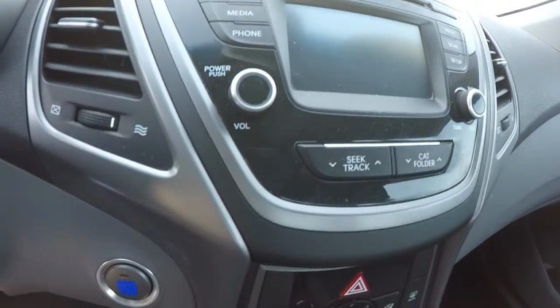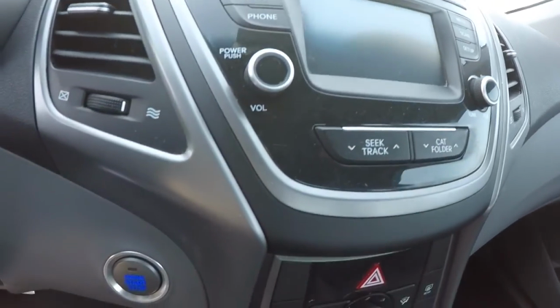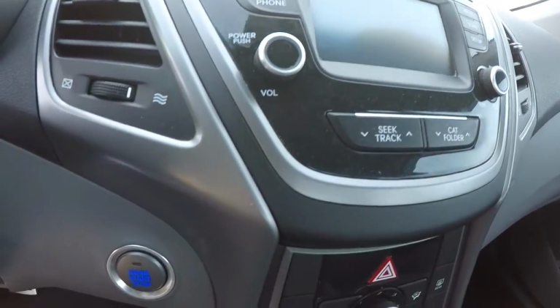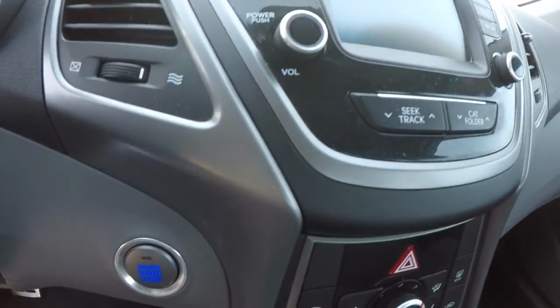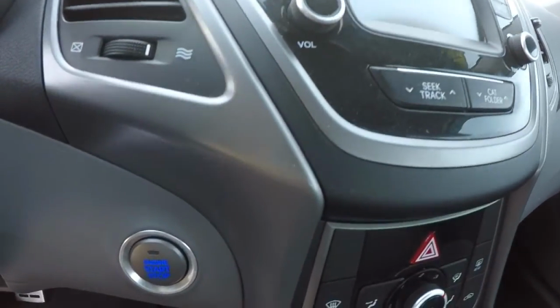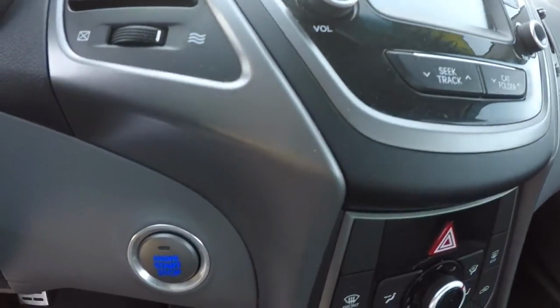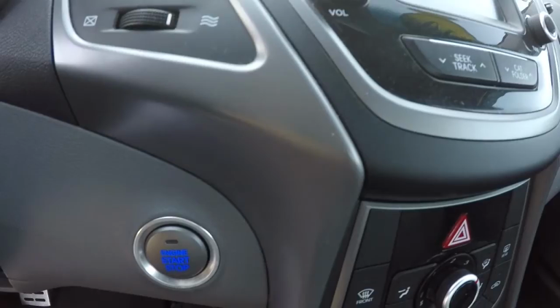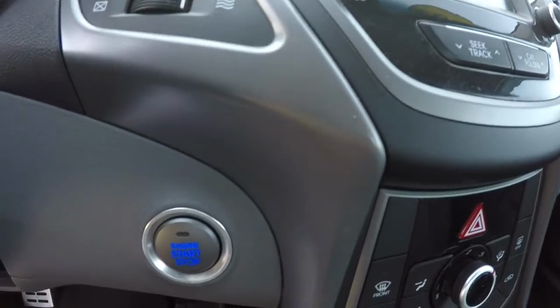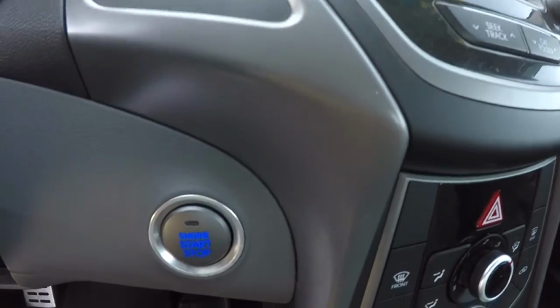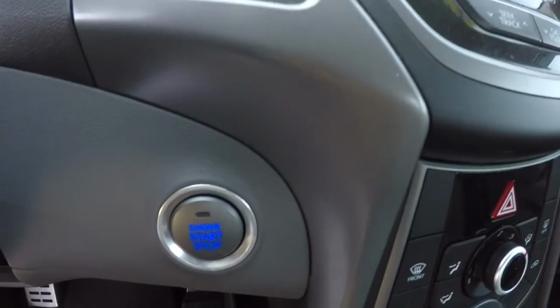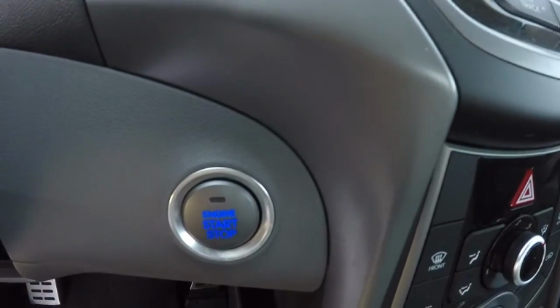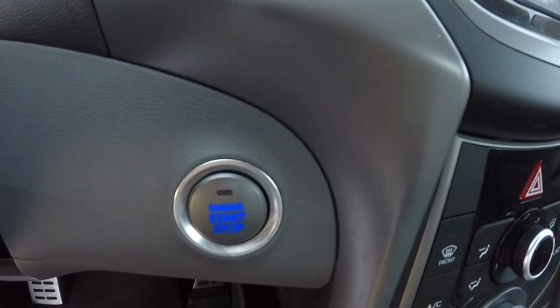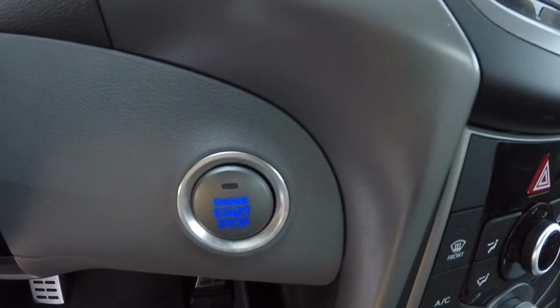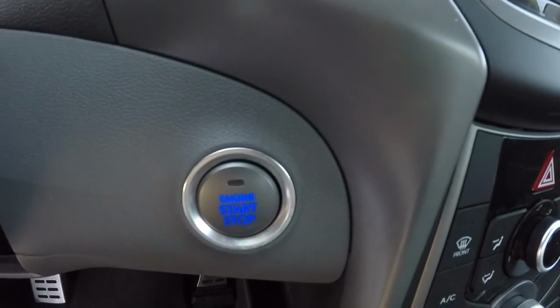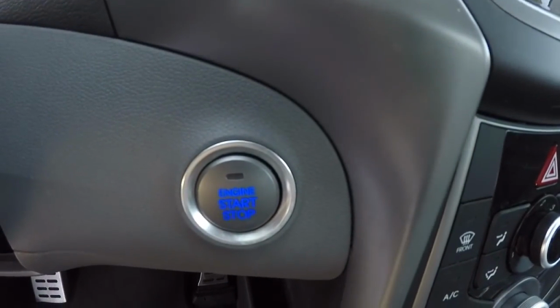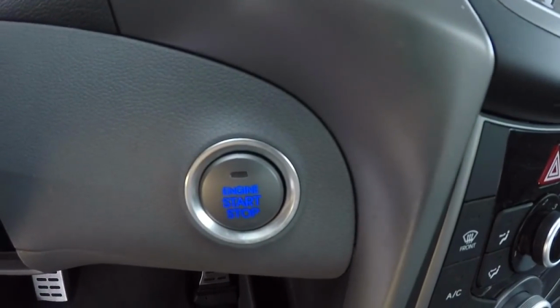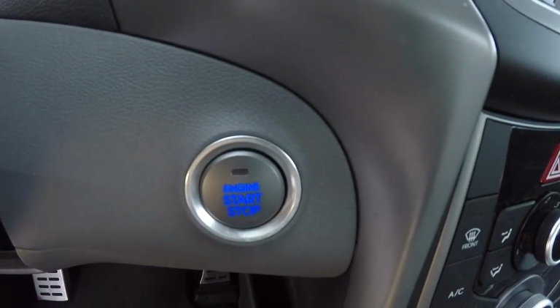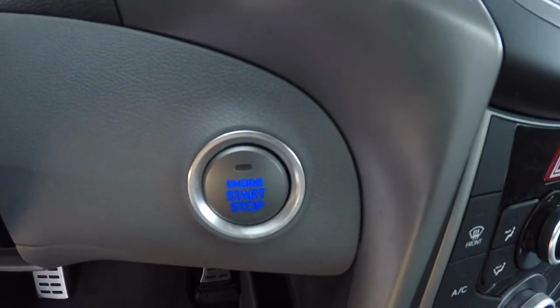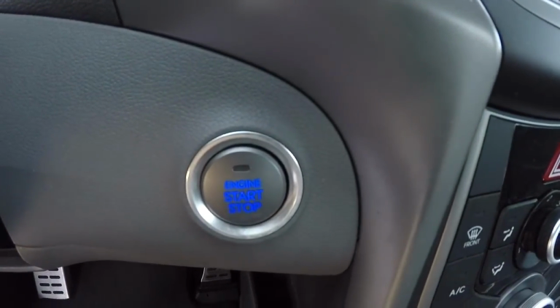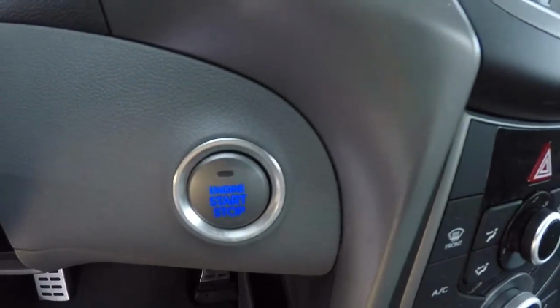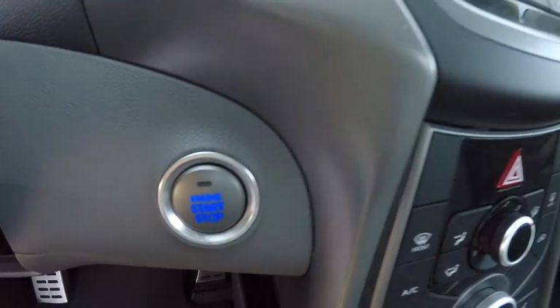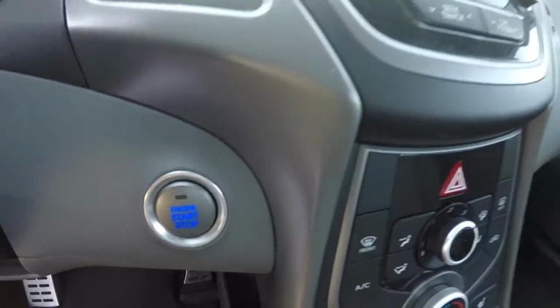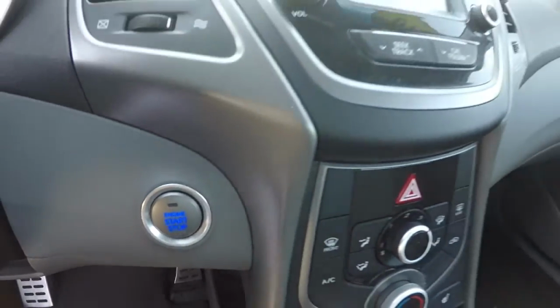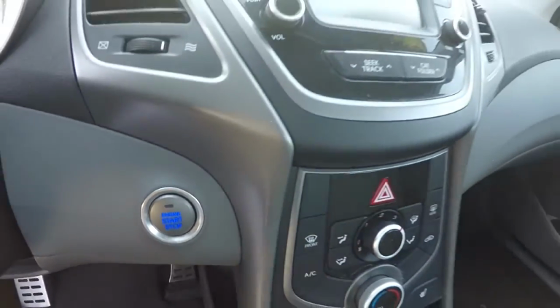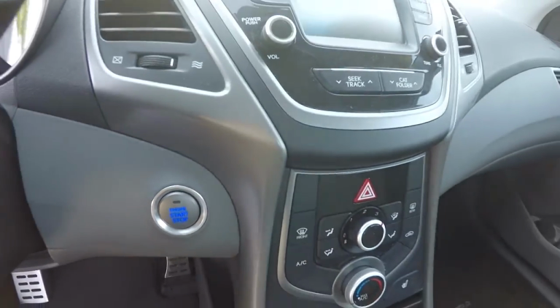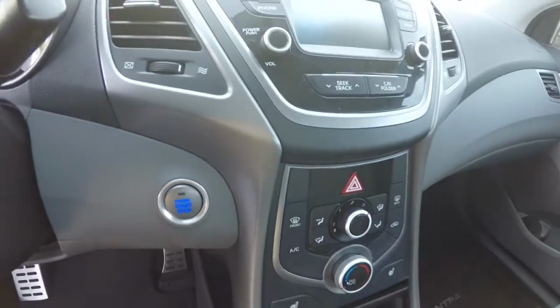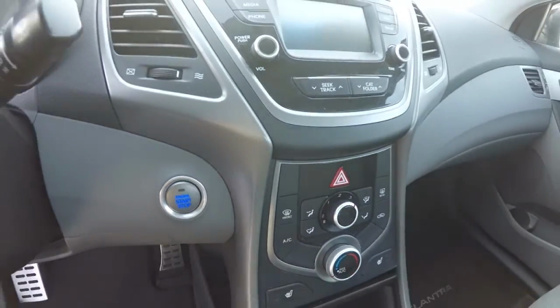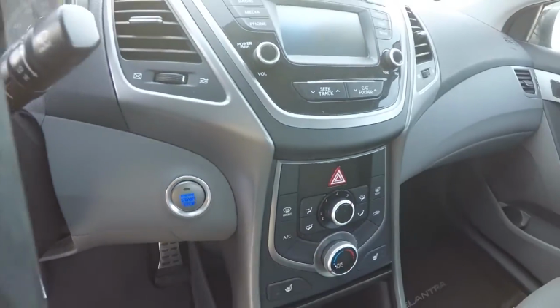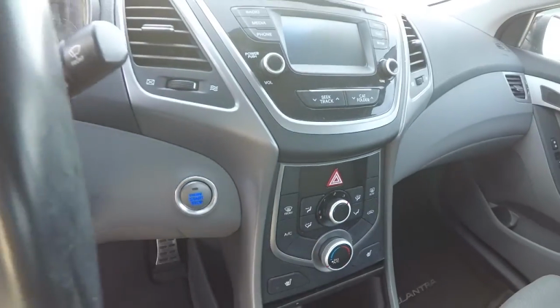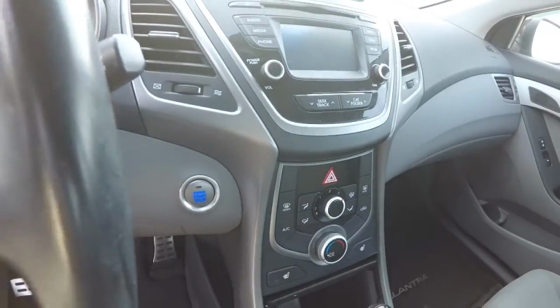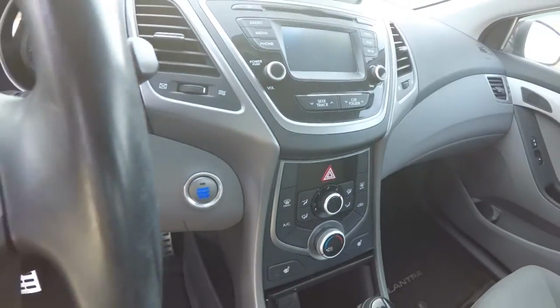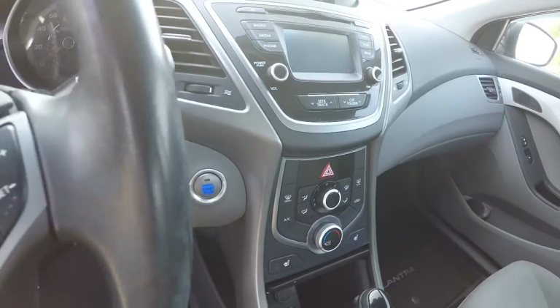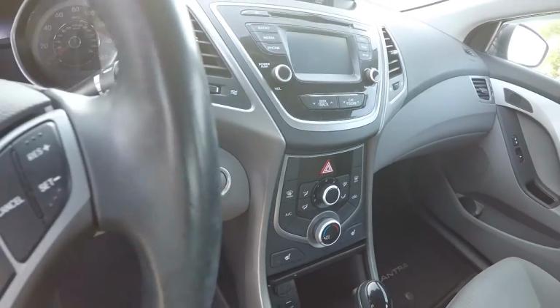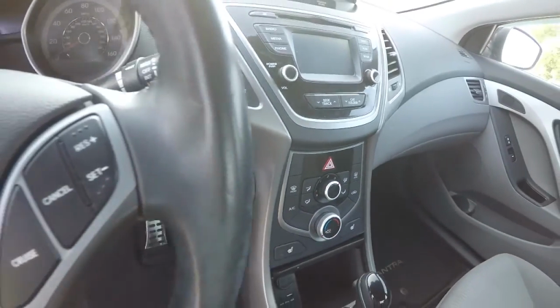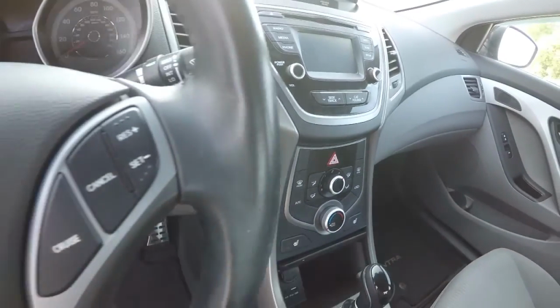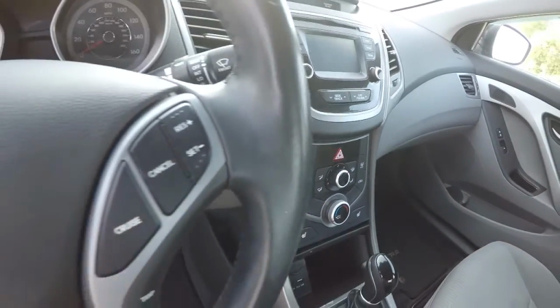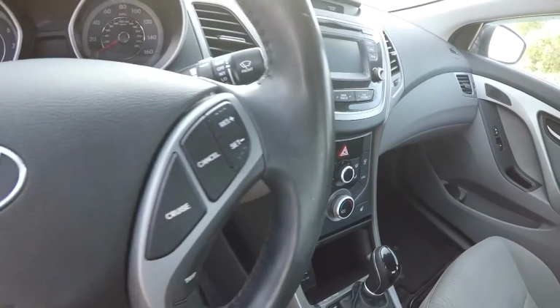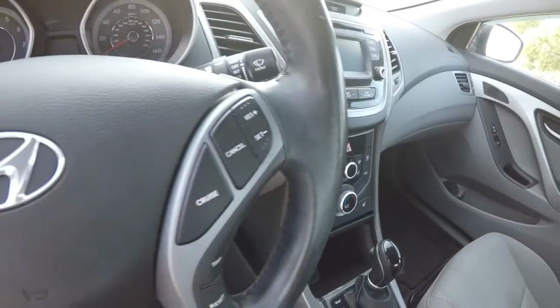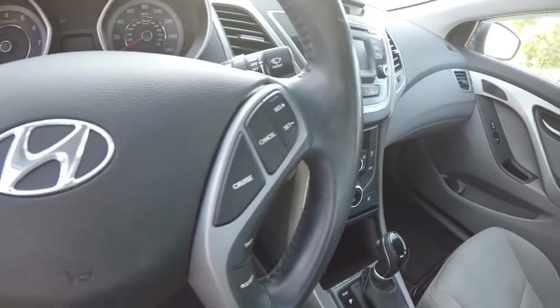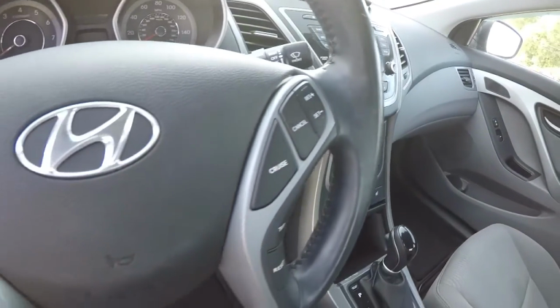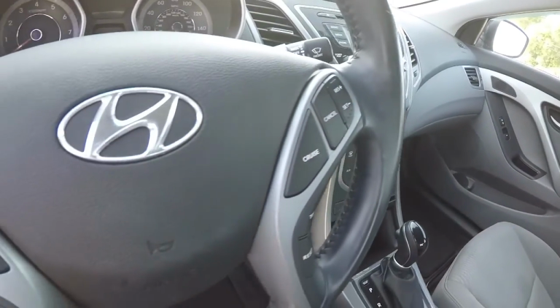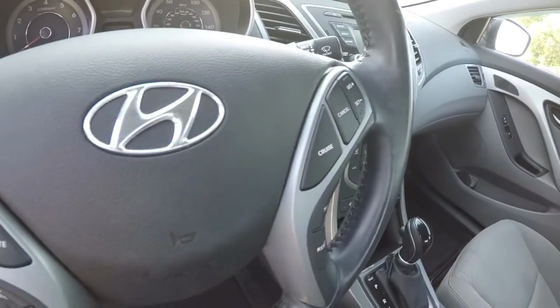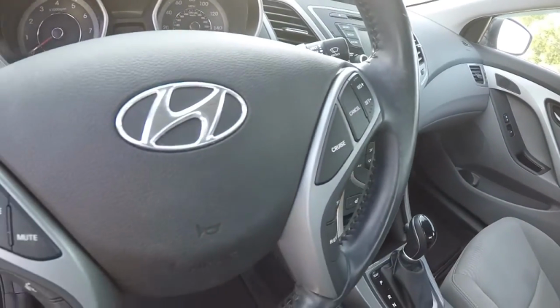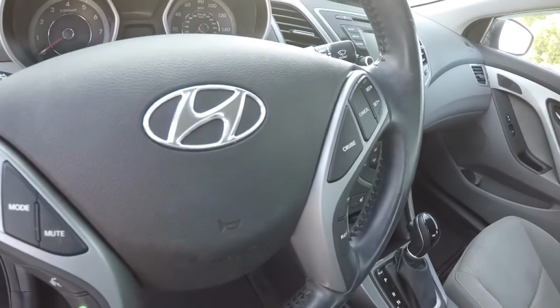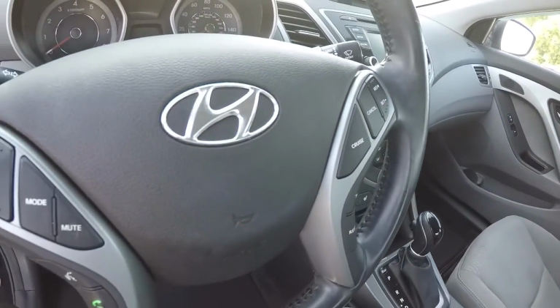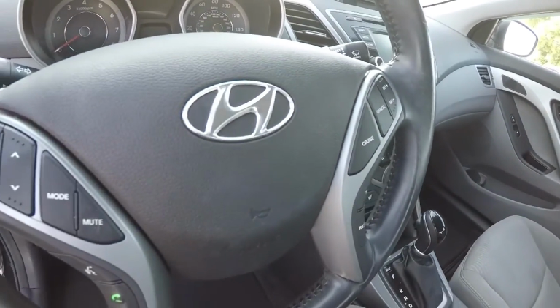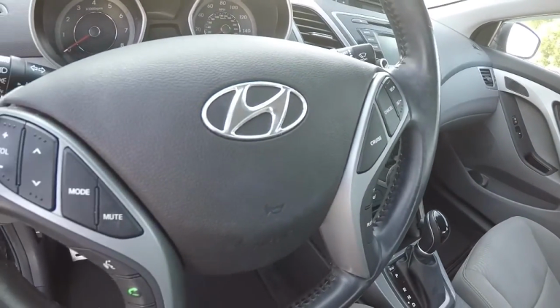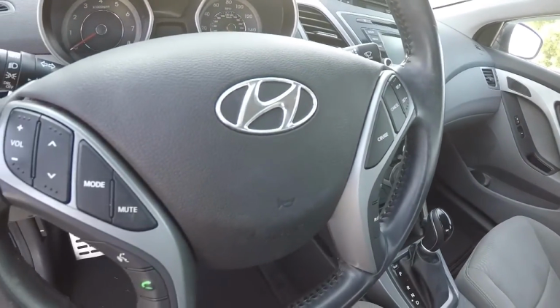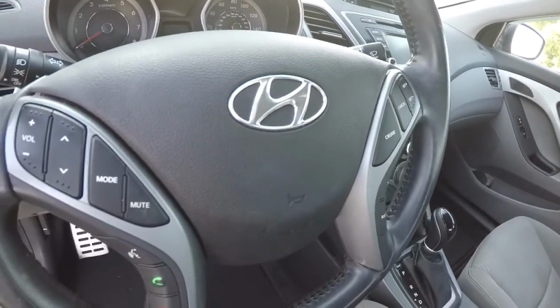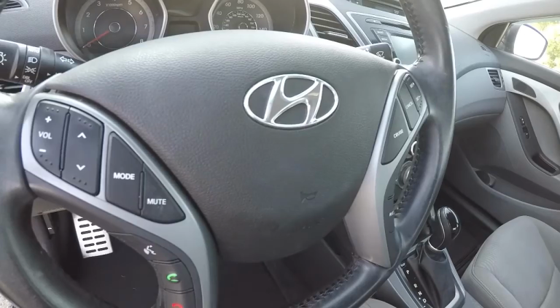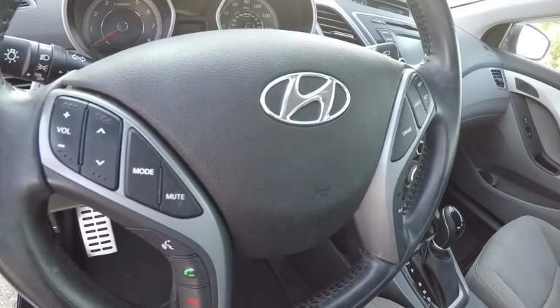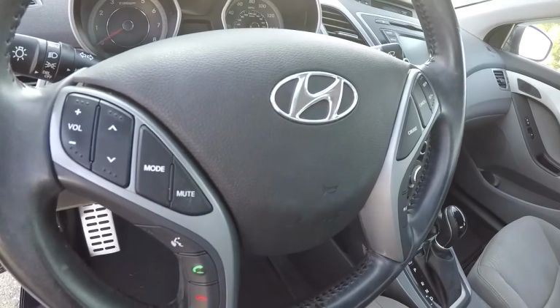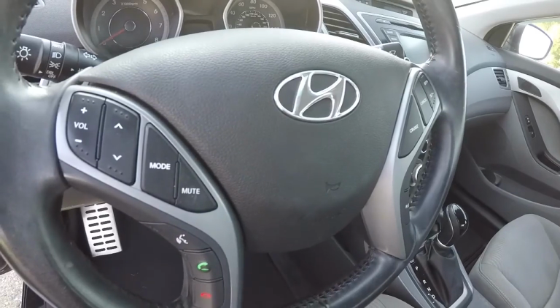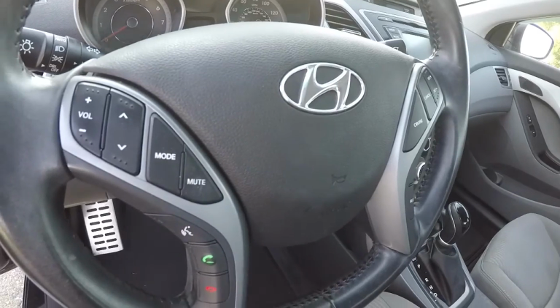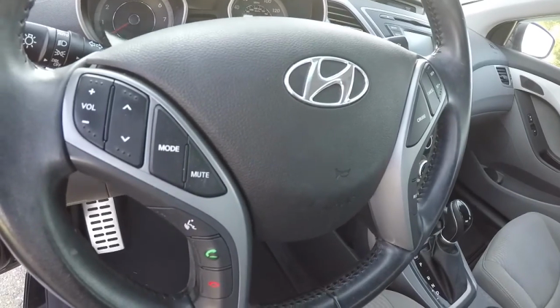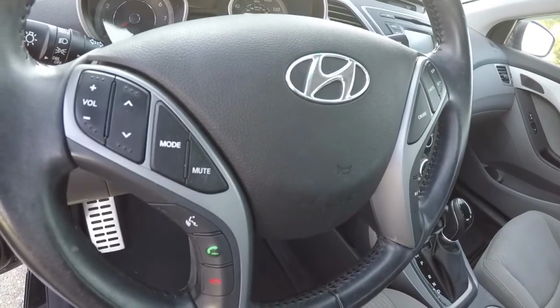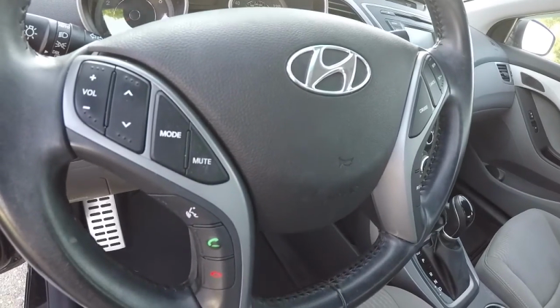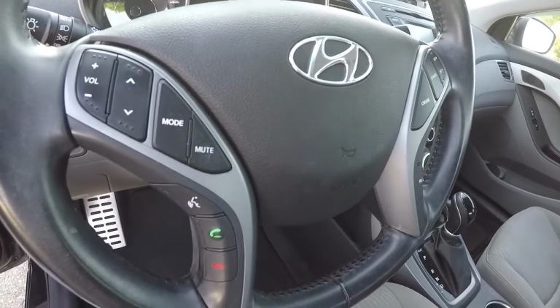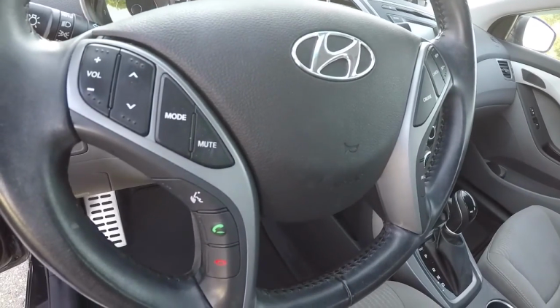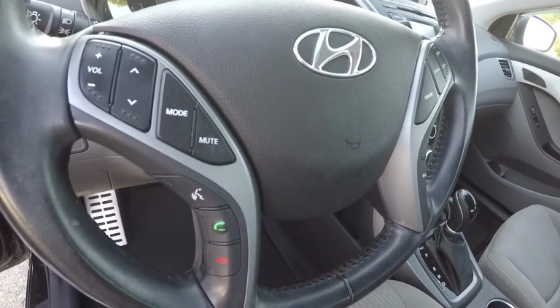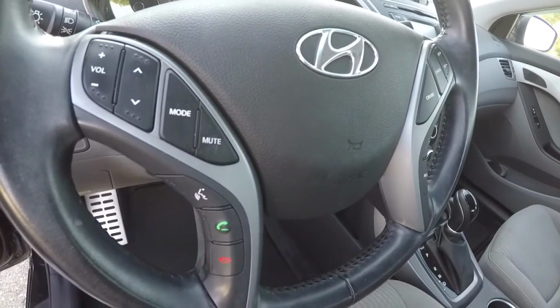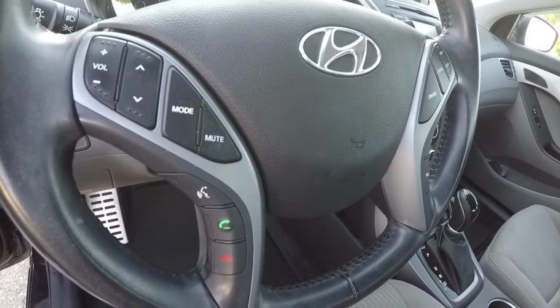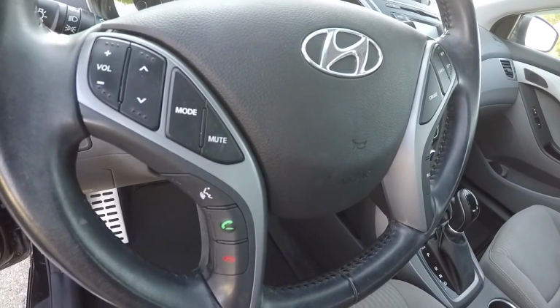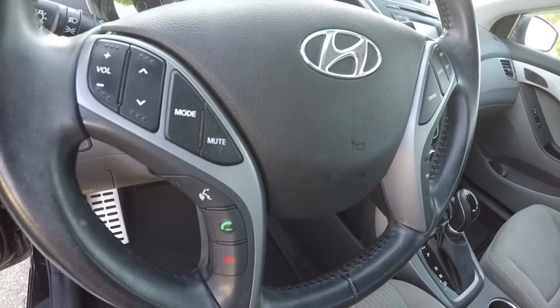It does have push-button start. There's your leather-wrapped steering wheel with steering wheel audio controls and Bluetooth.